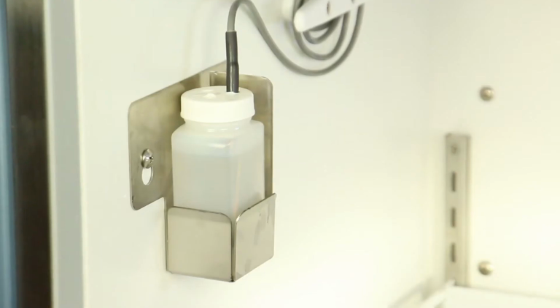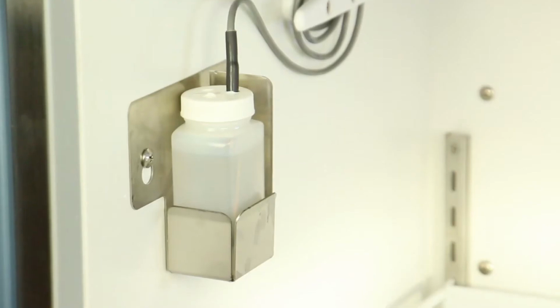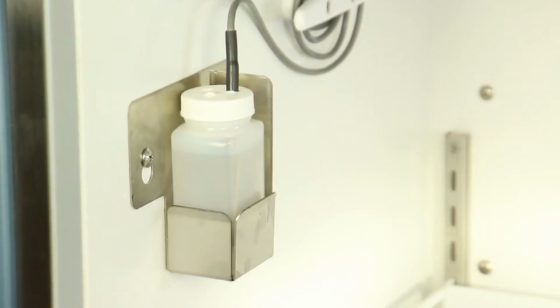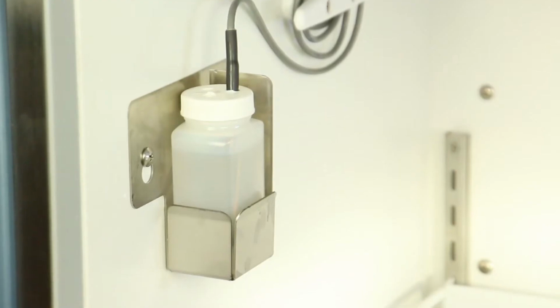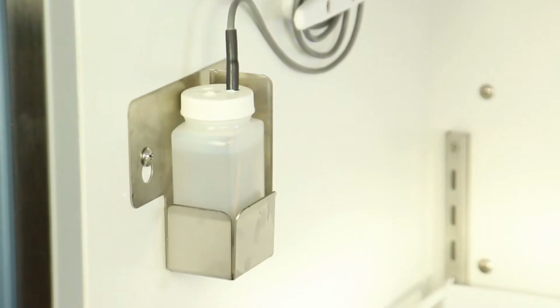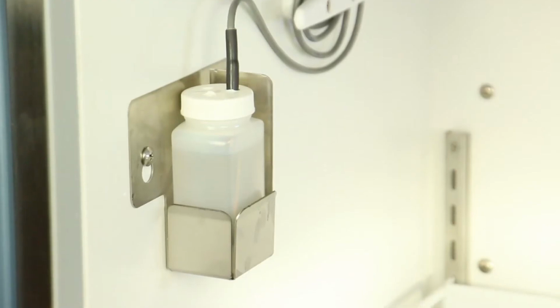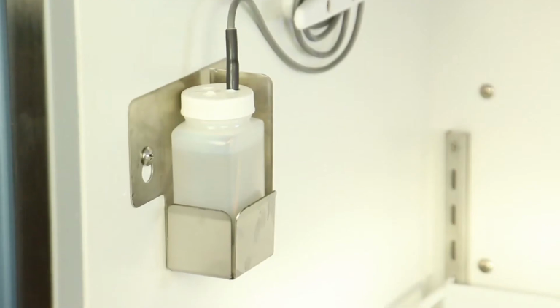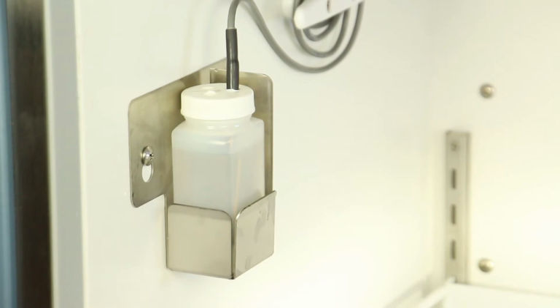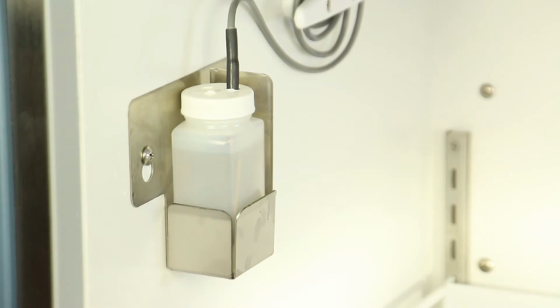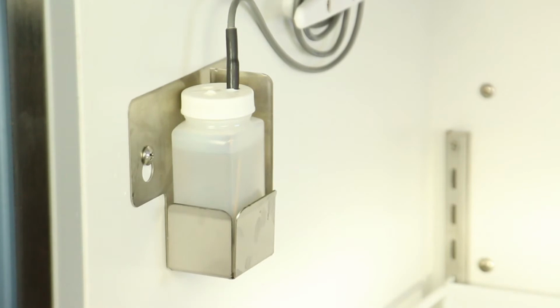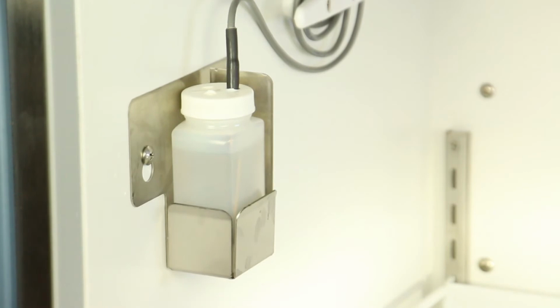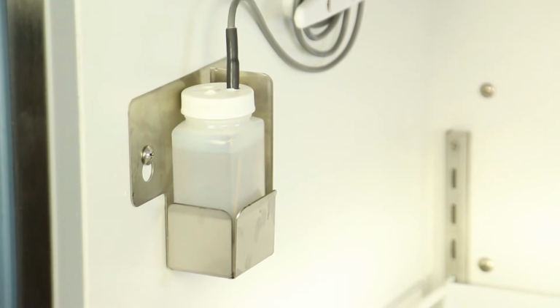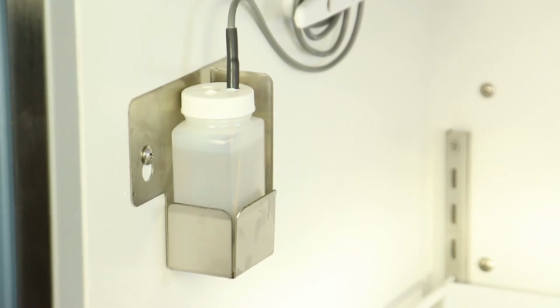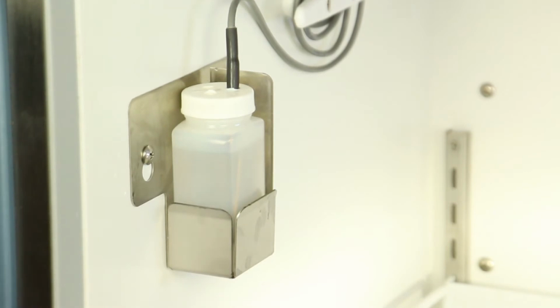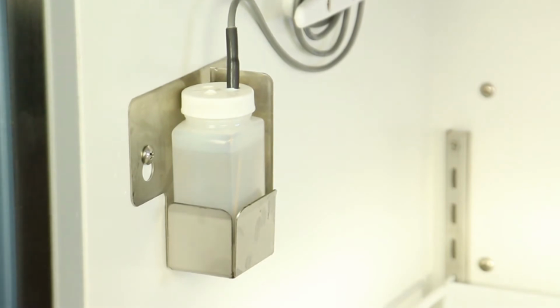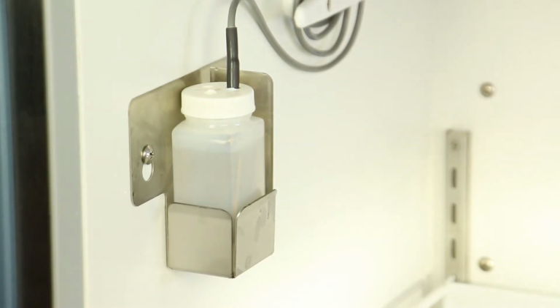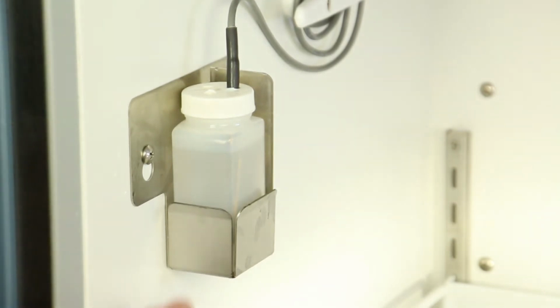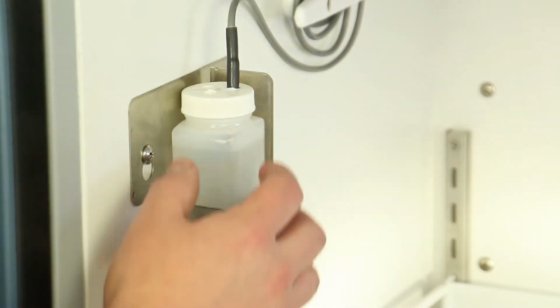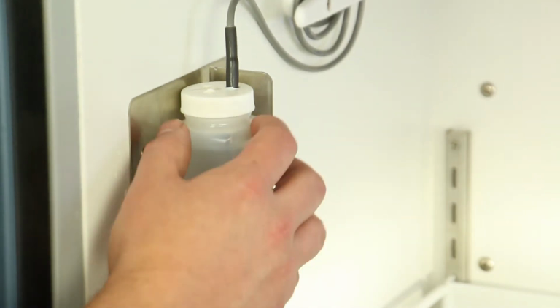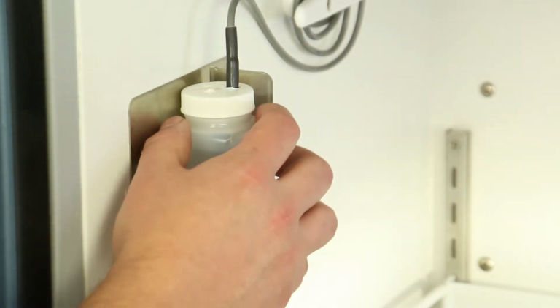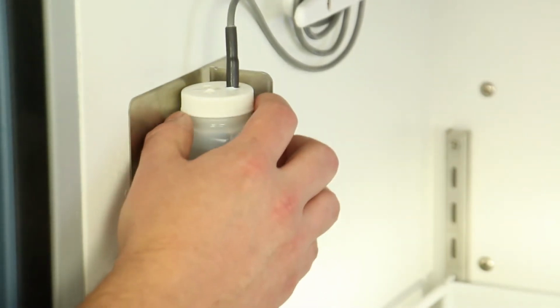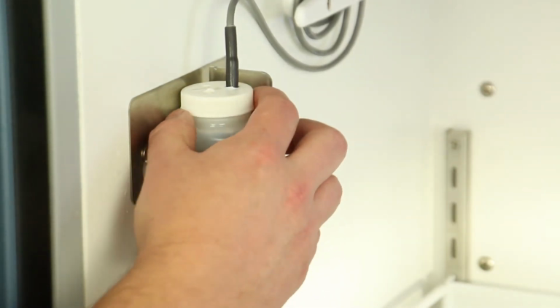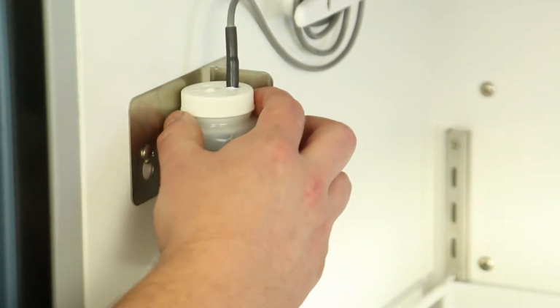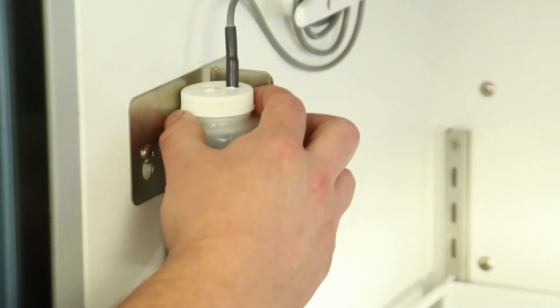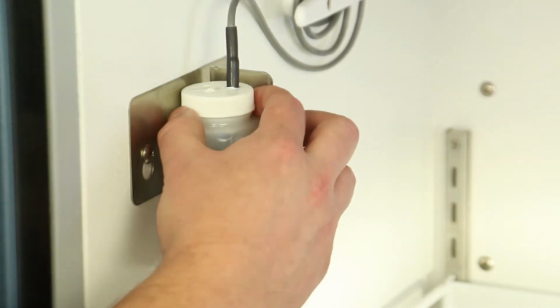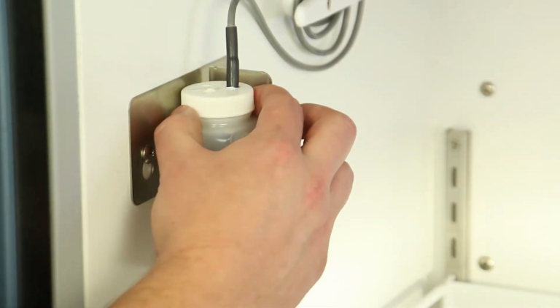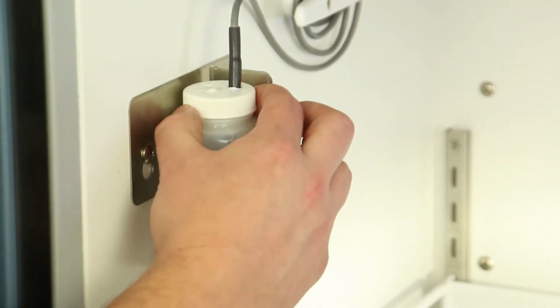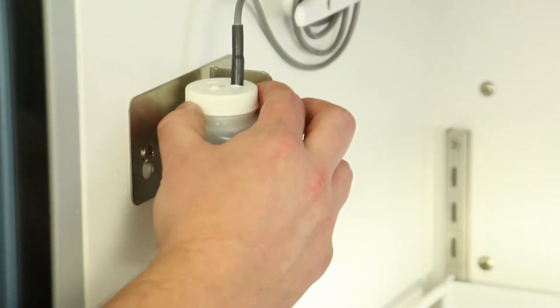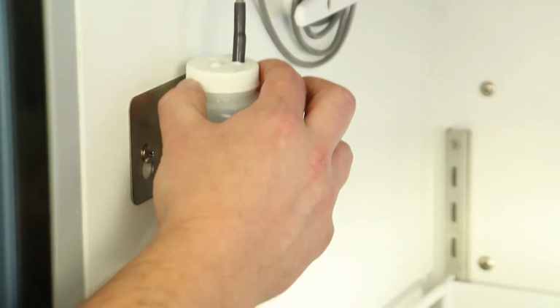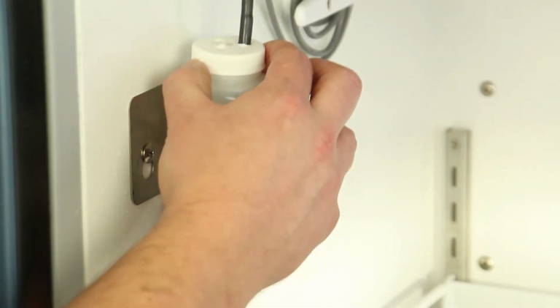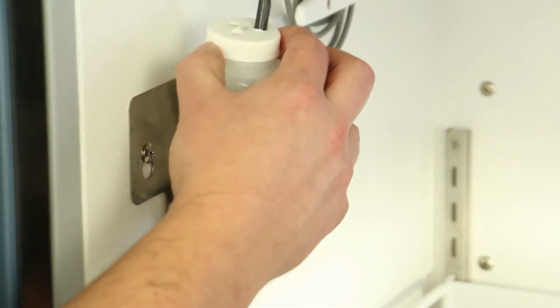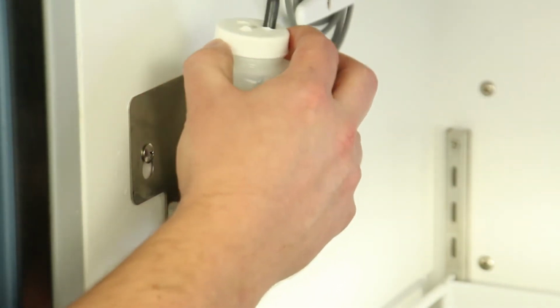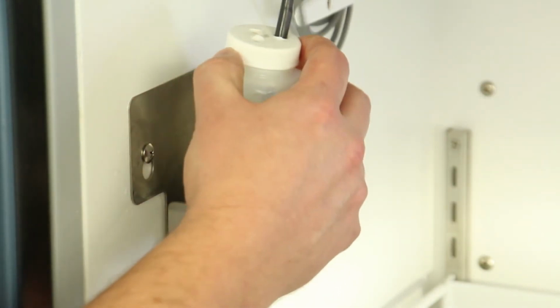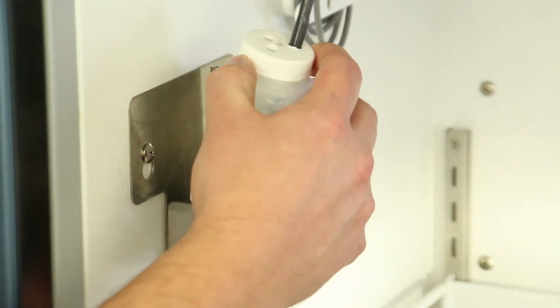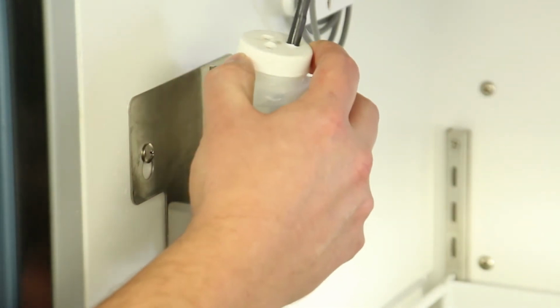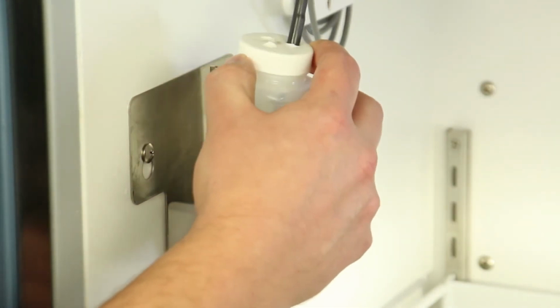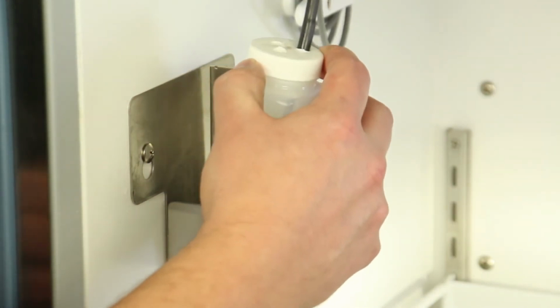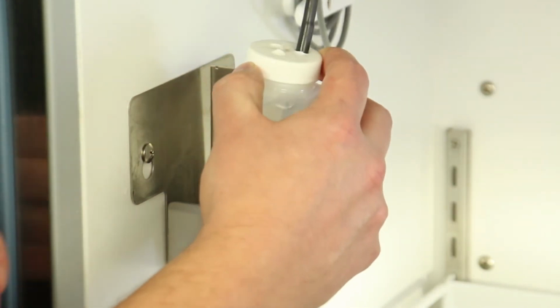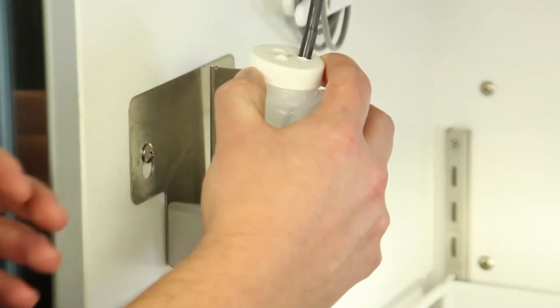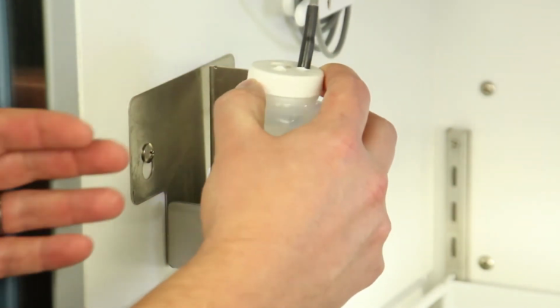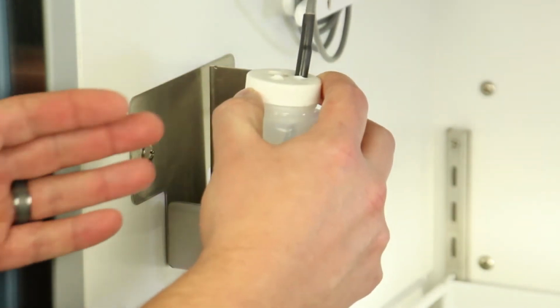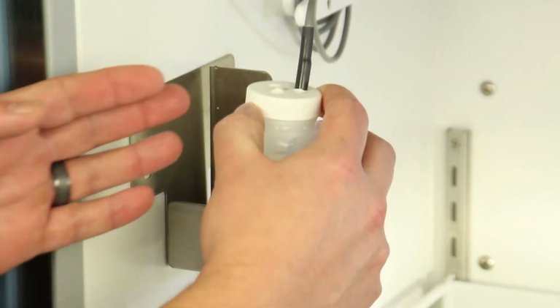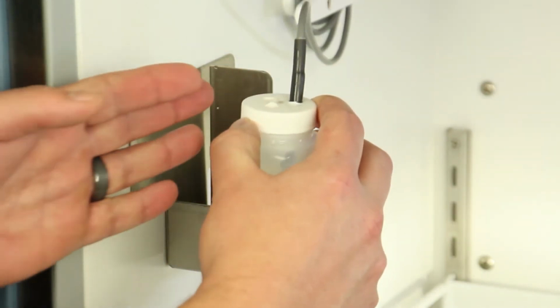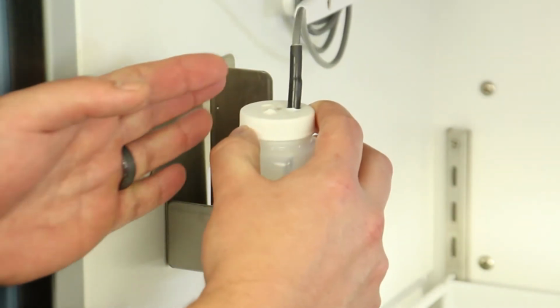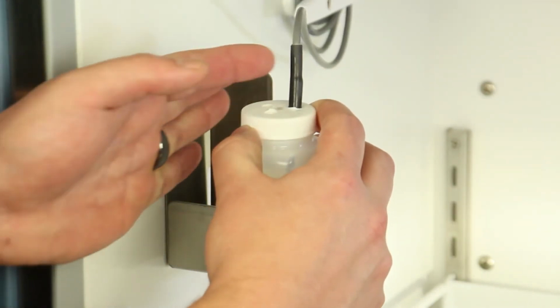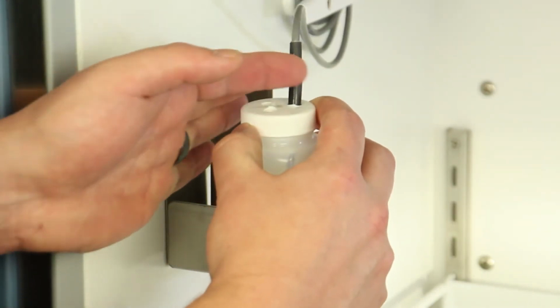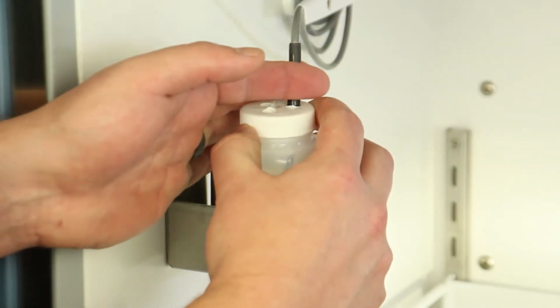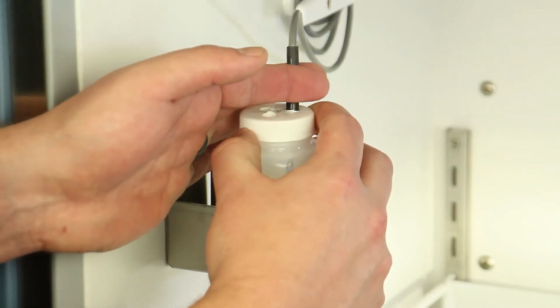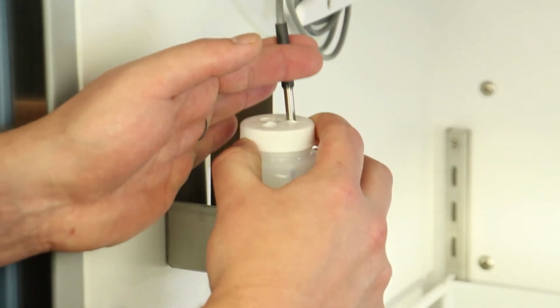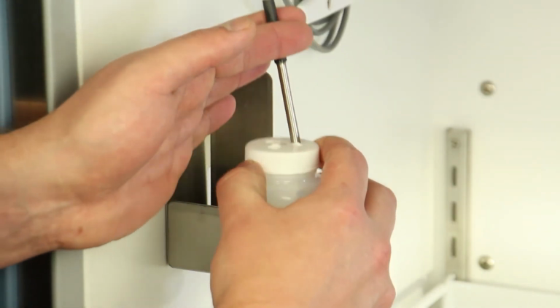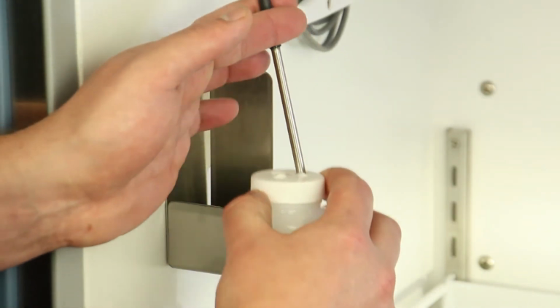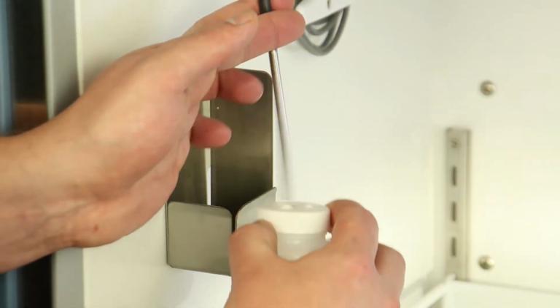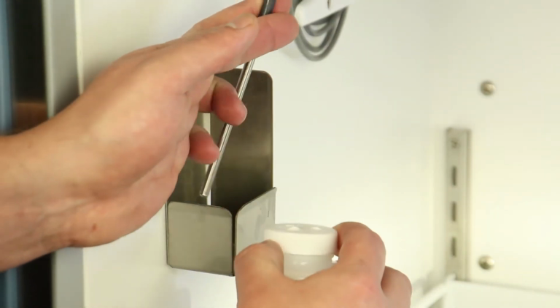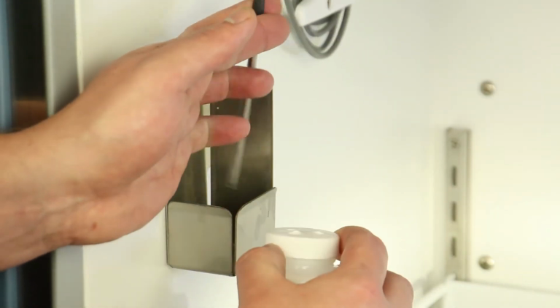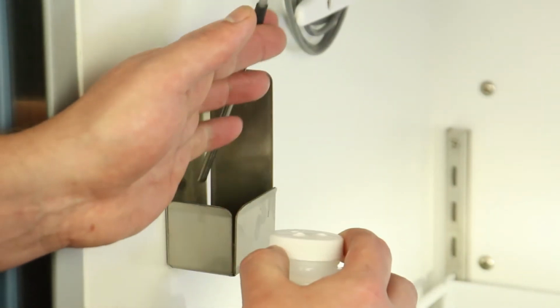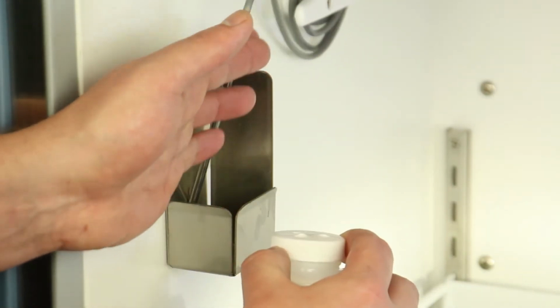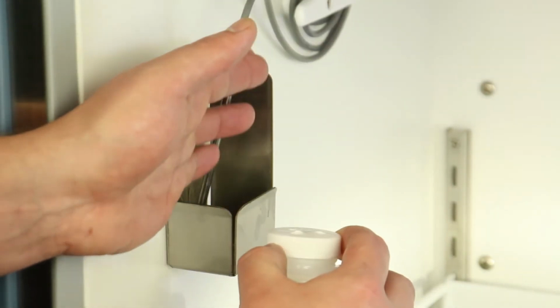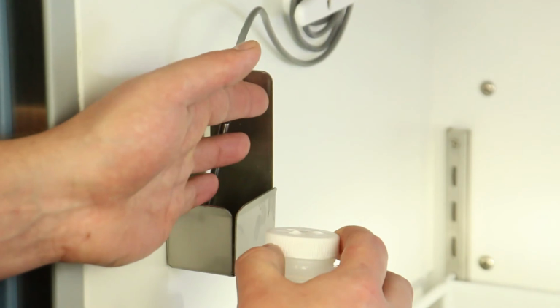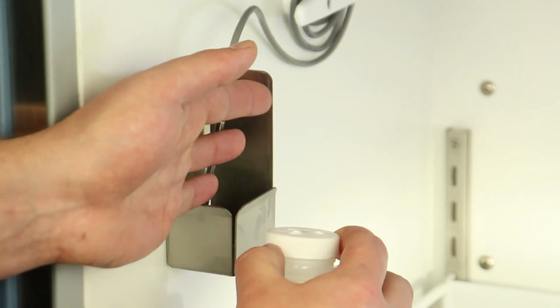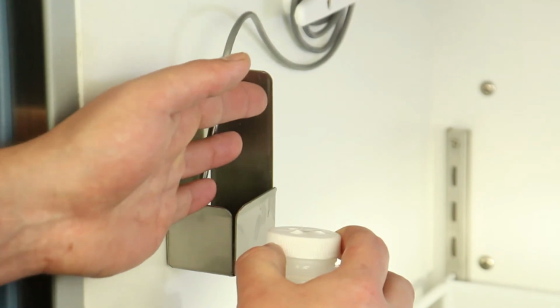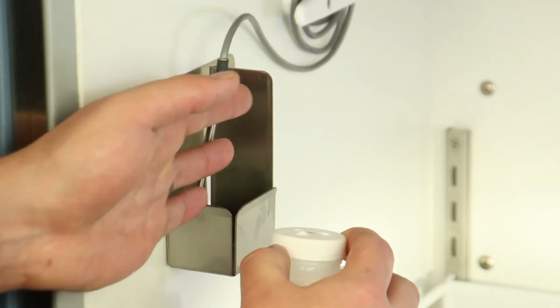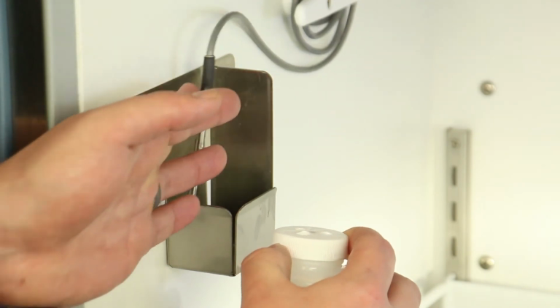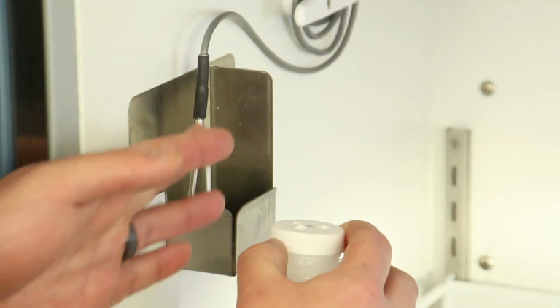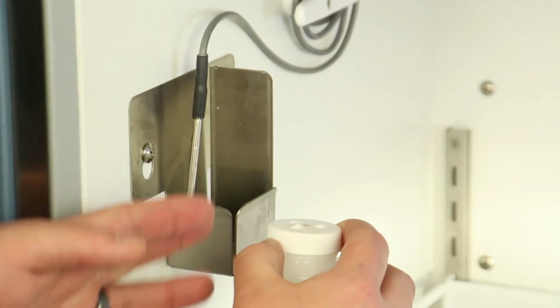First, remove the primary monitor probe from the upper probe bottle. Then unscrew the cap from the bottle.